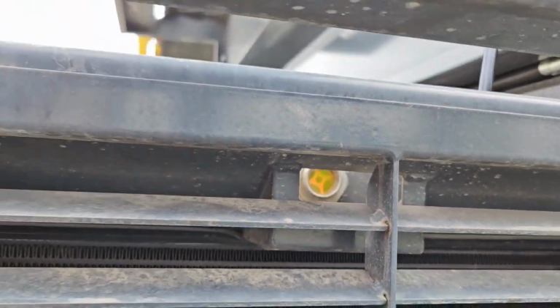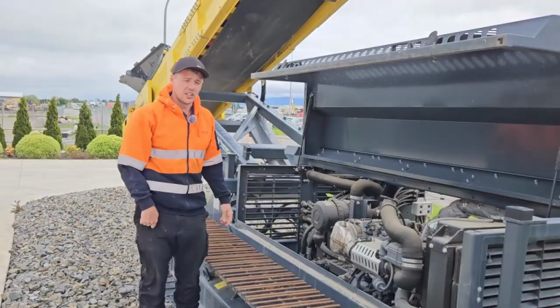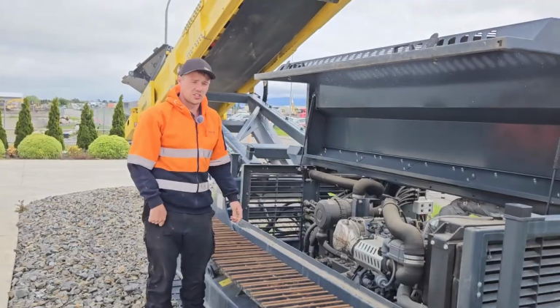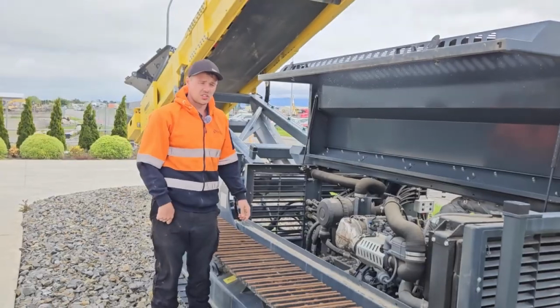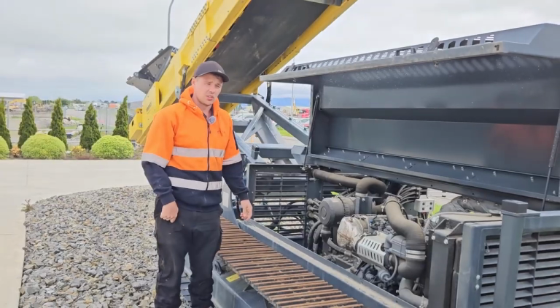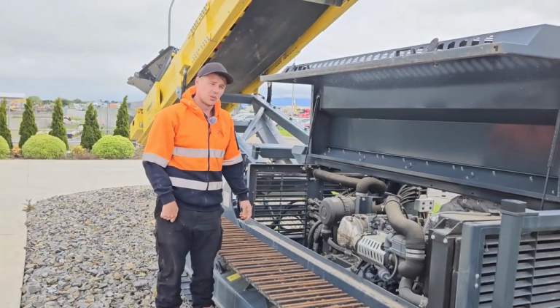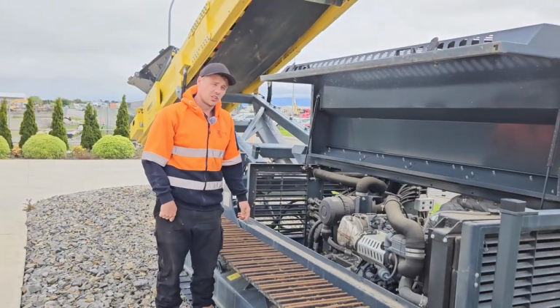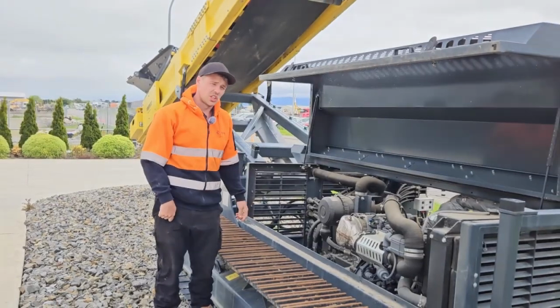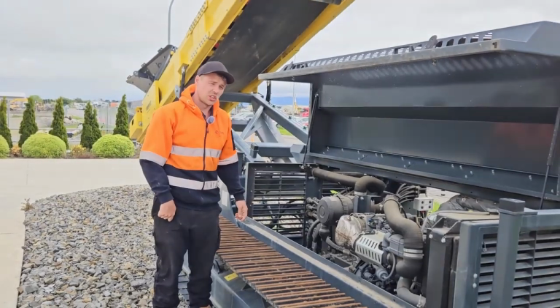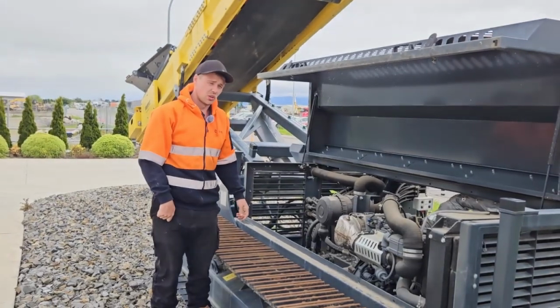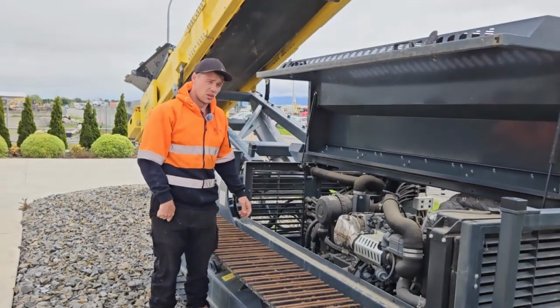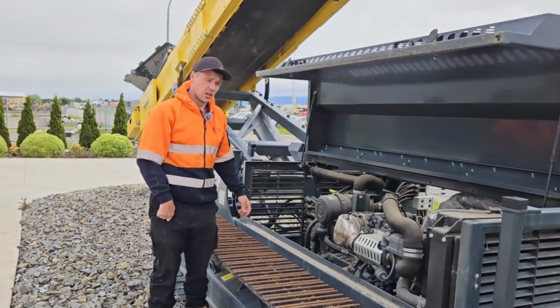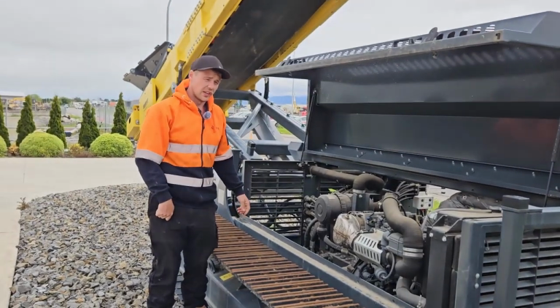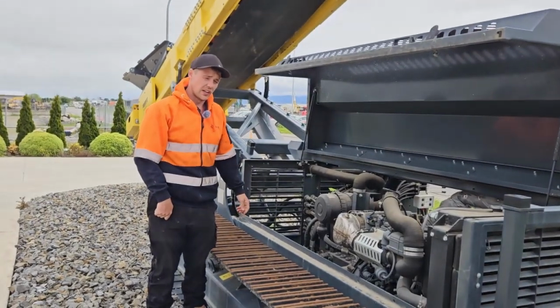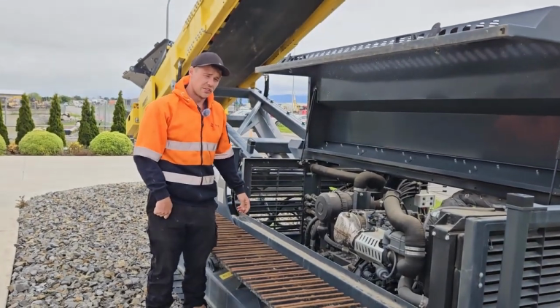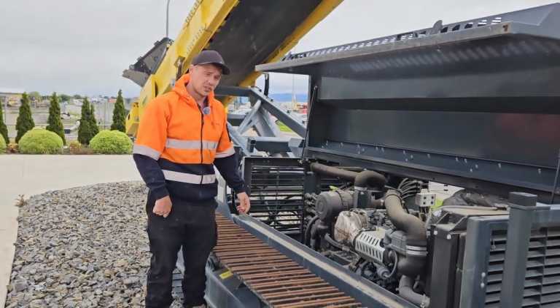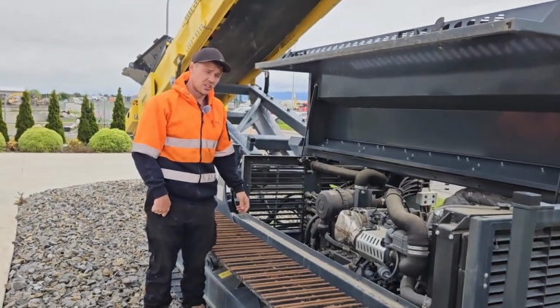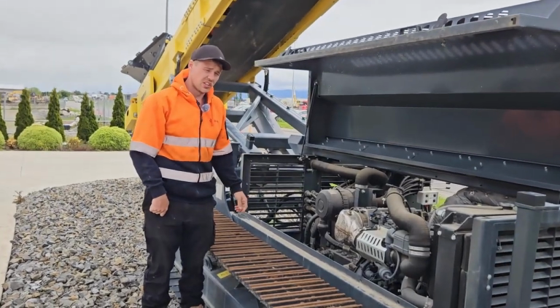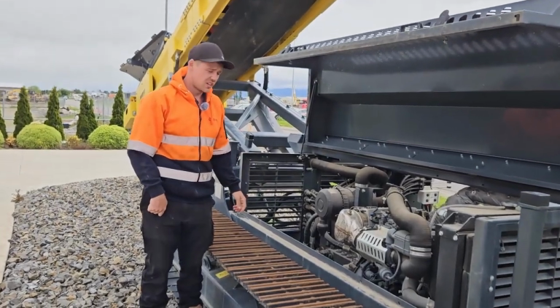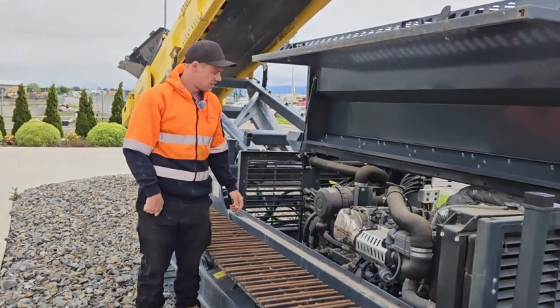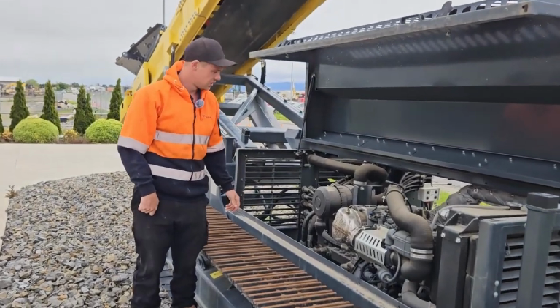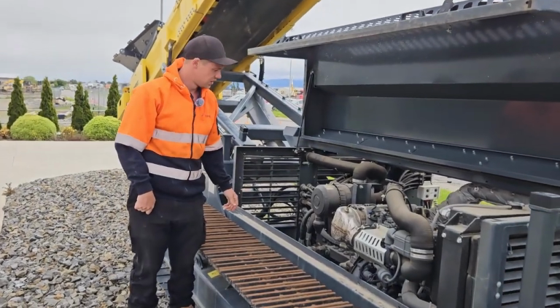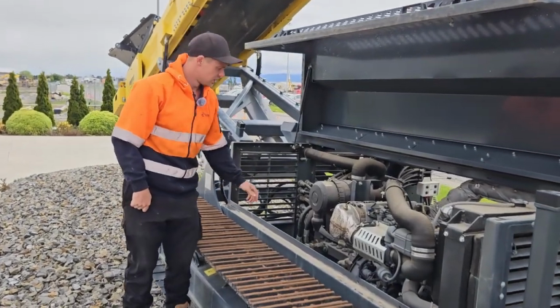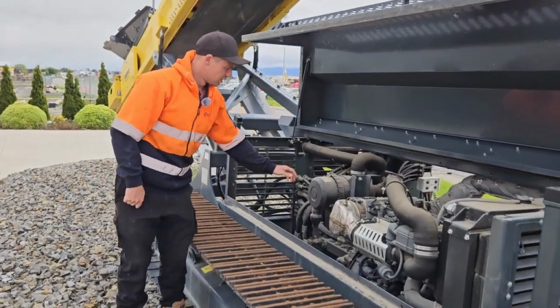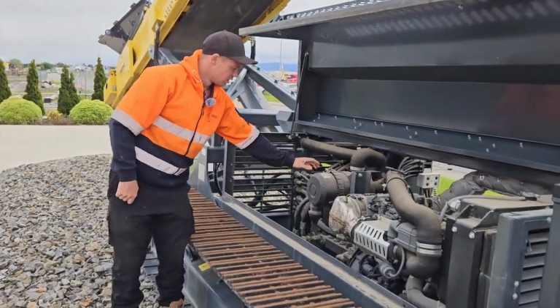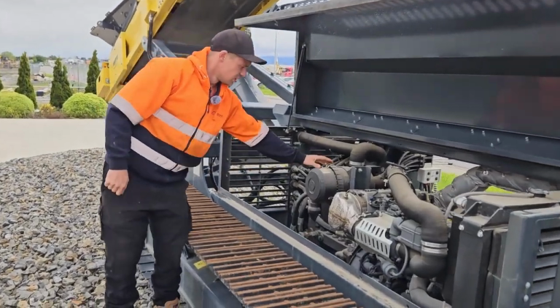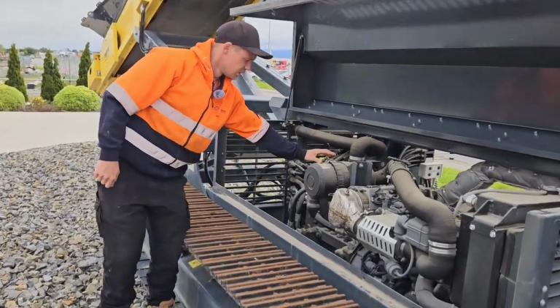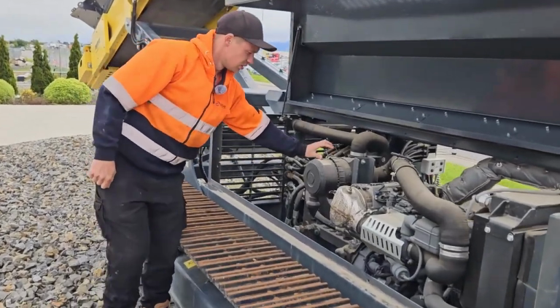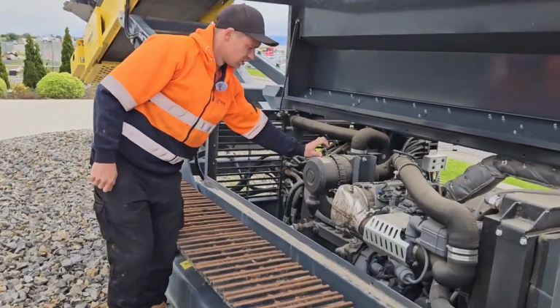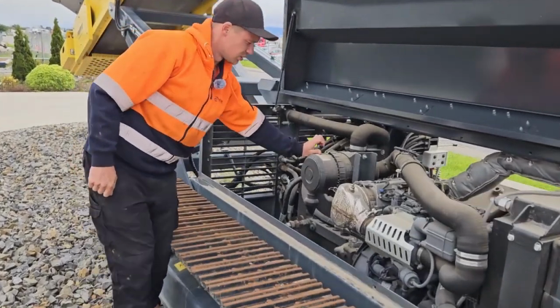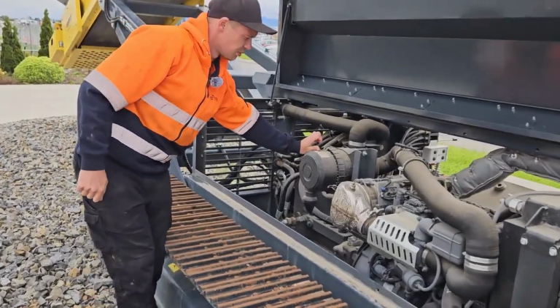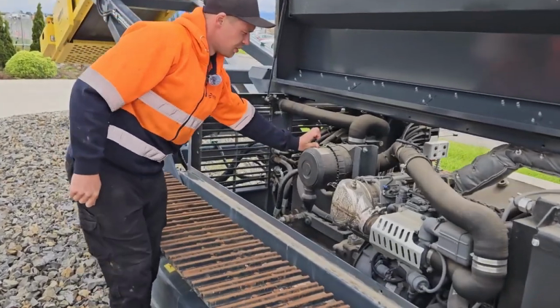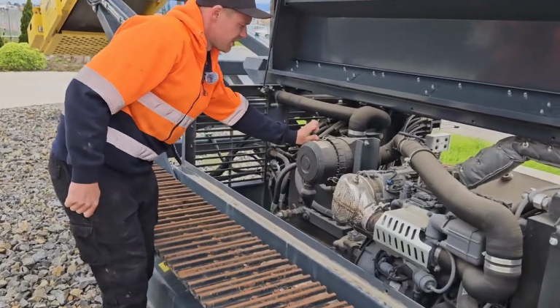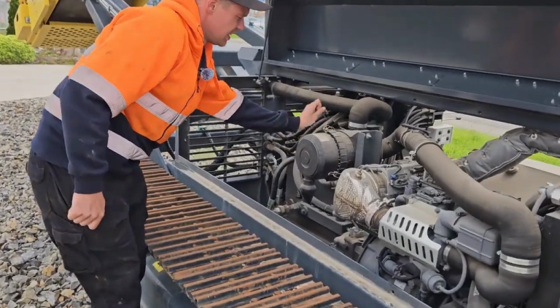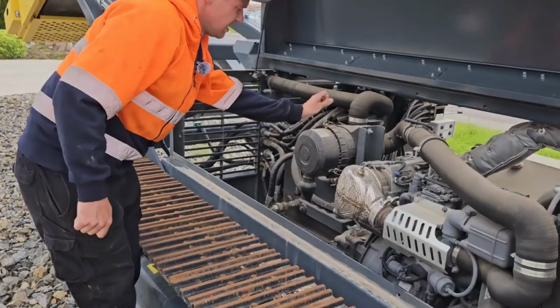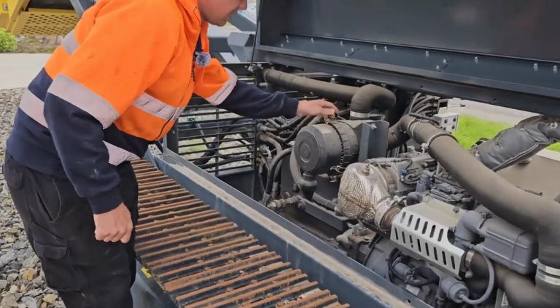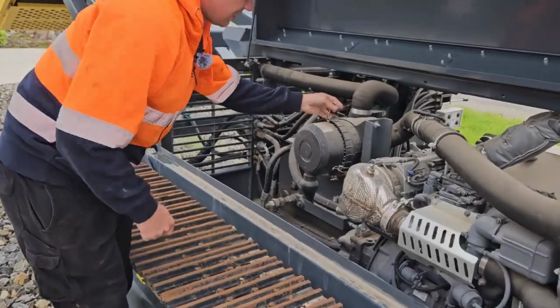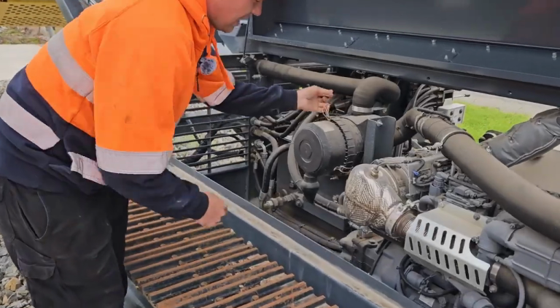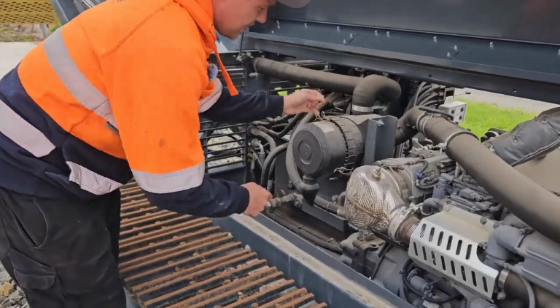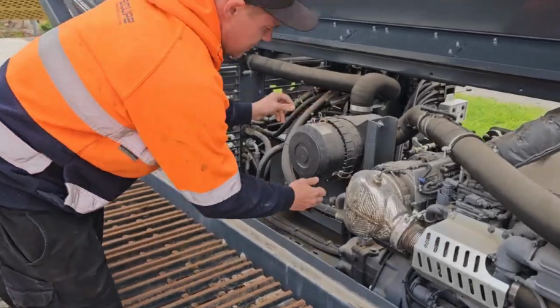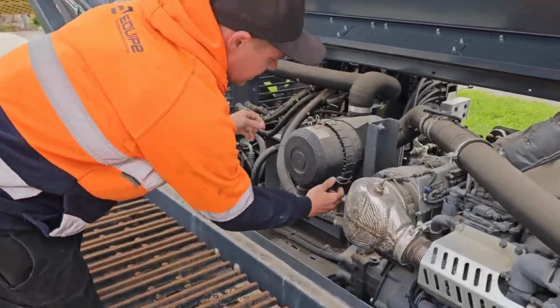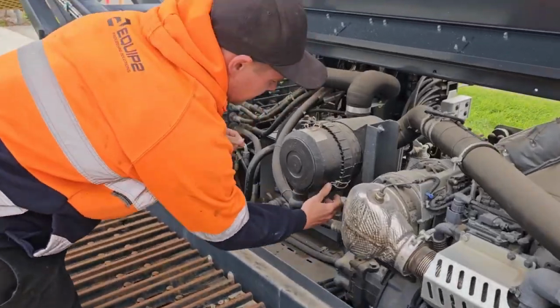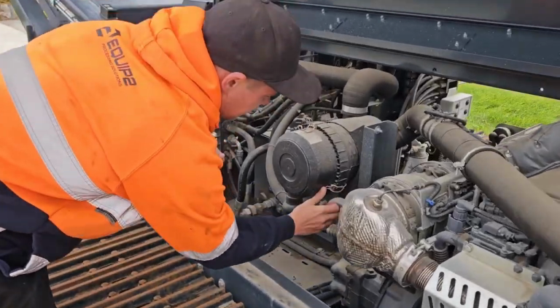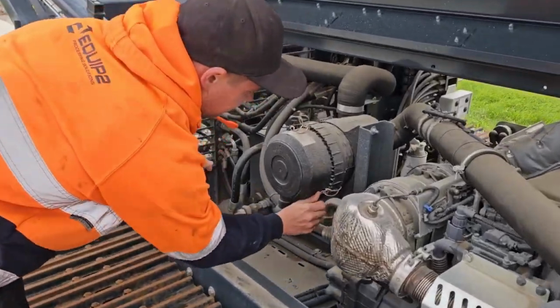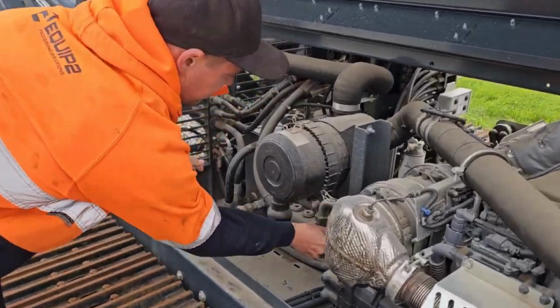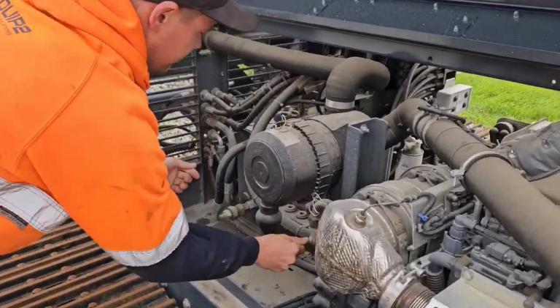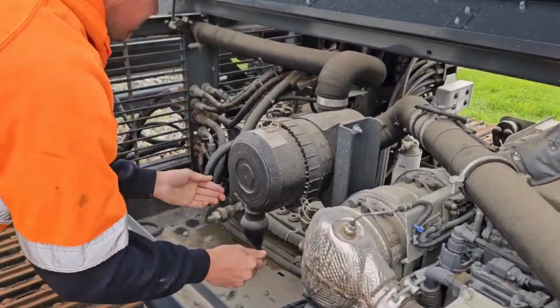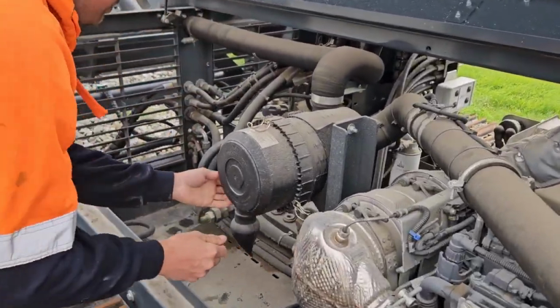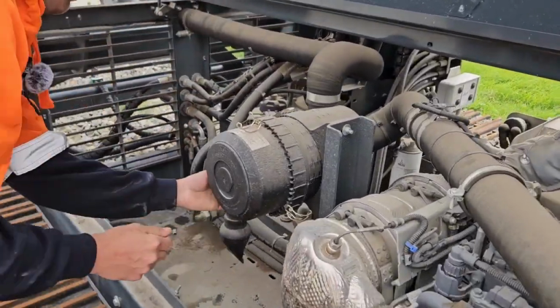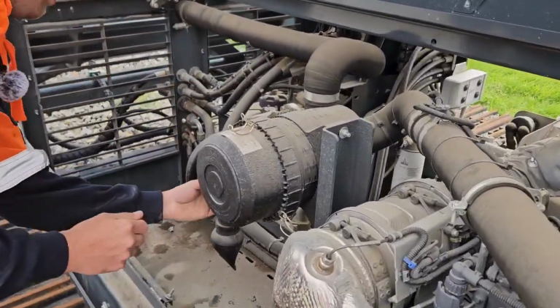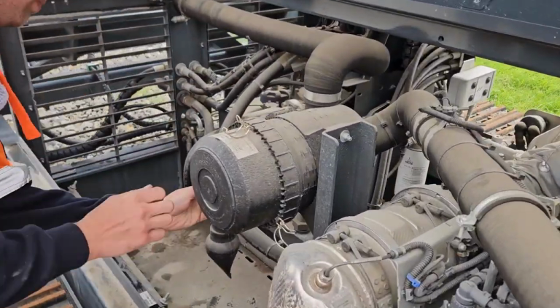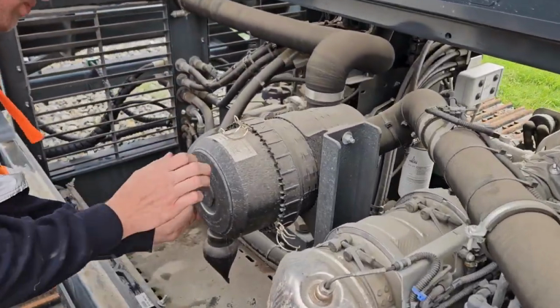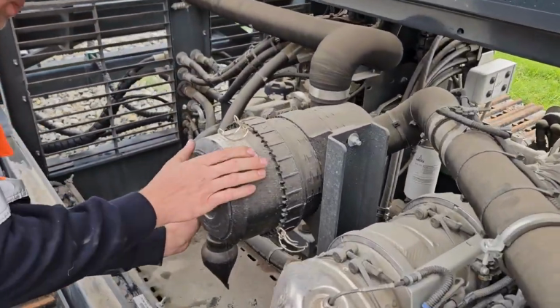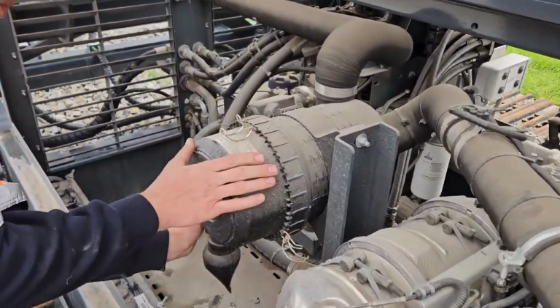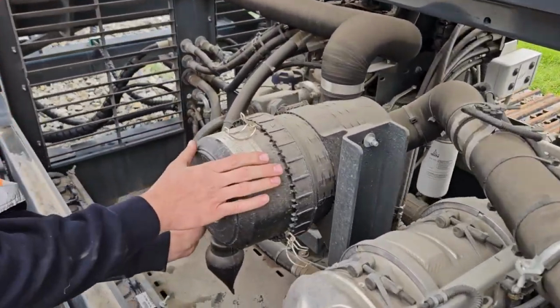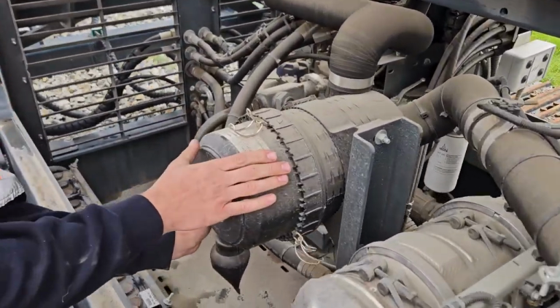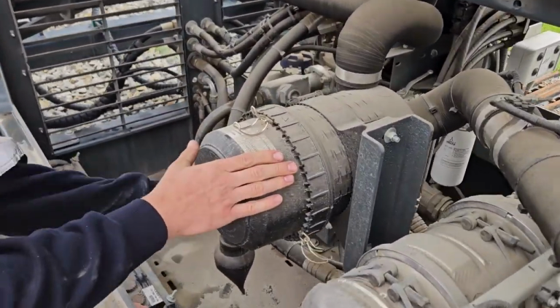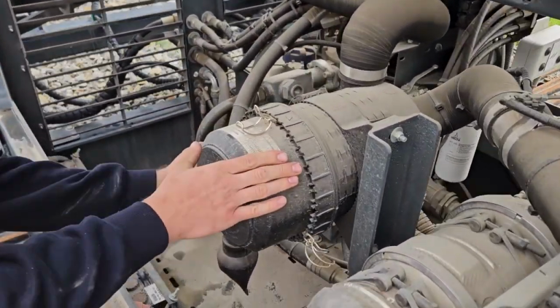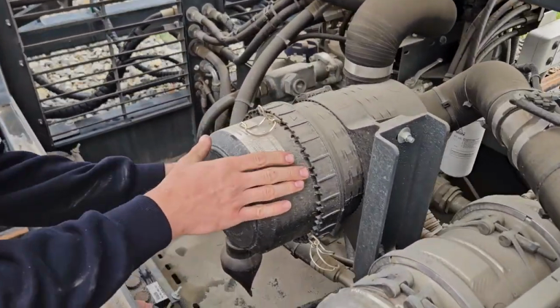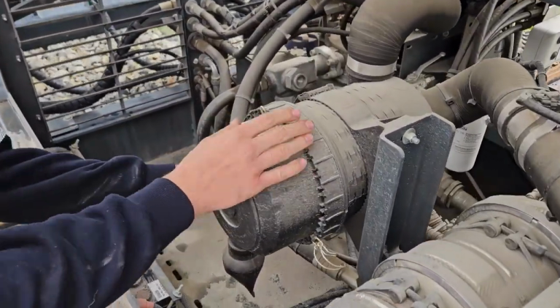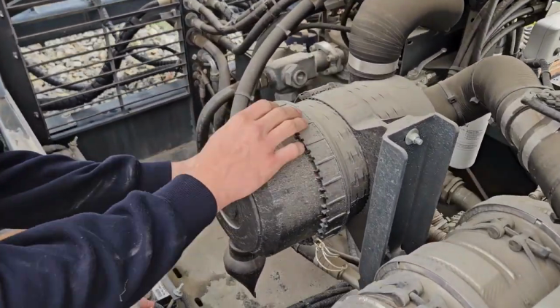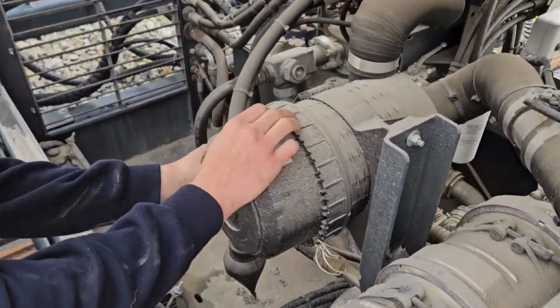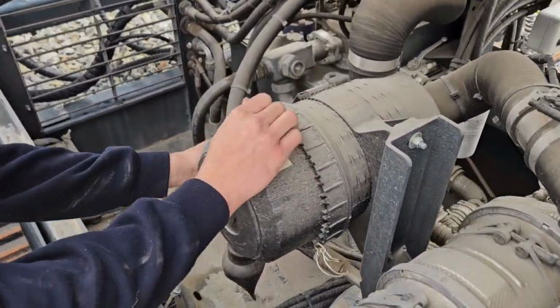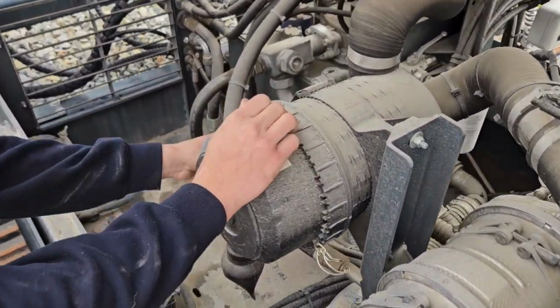Next you want to check your air filter, so remove the housing — it has three clips.